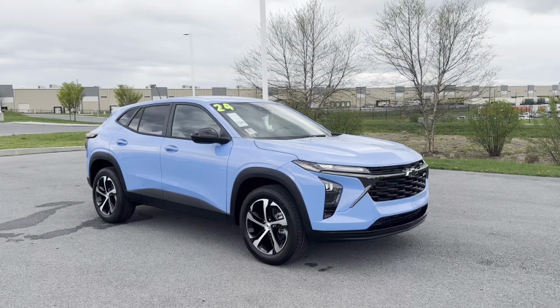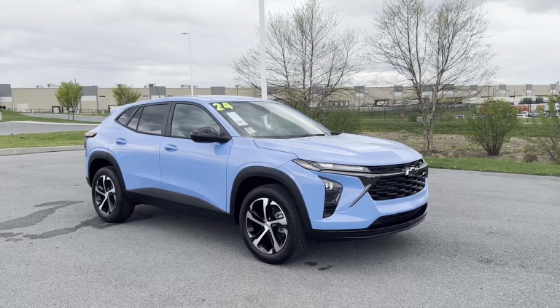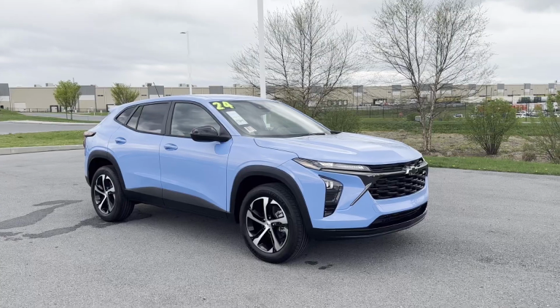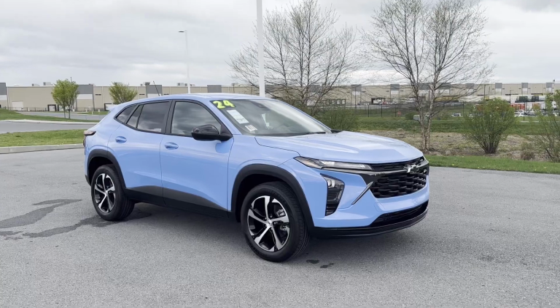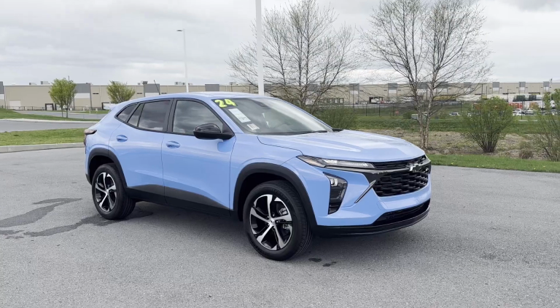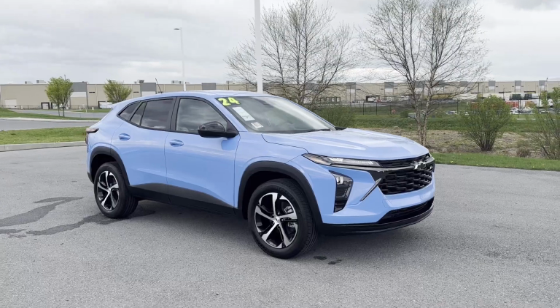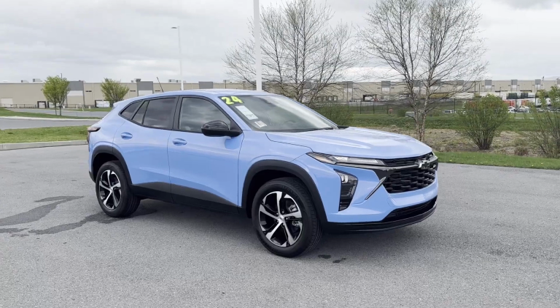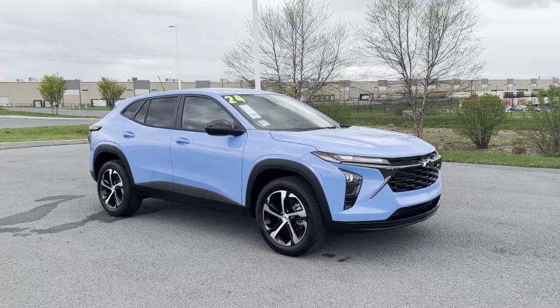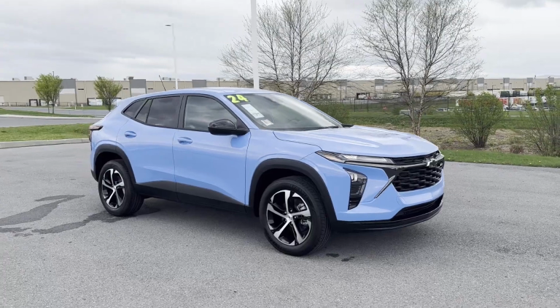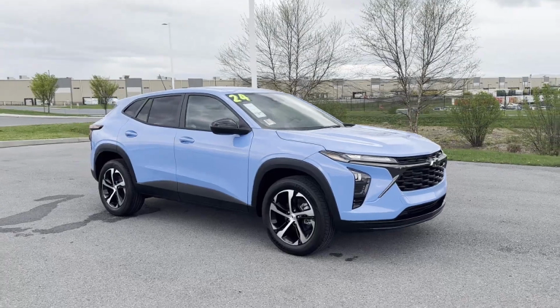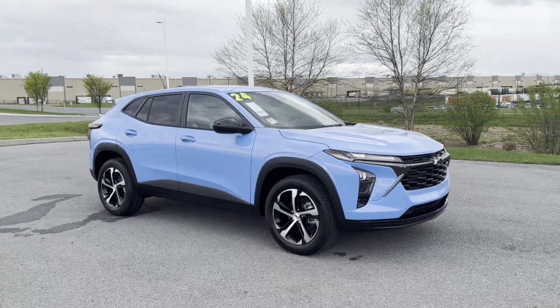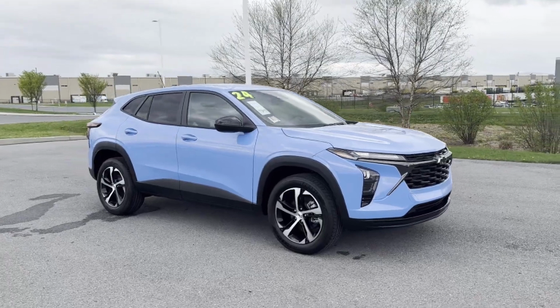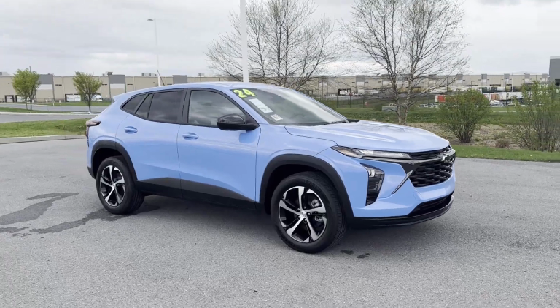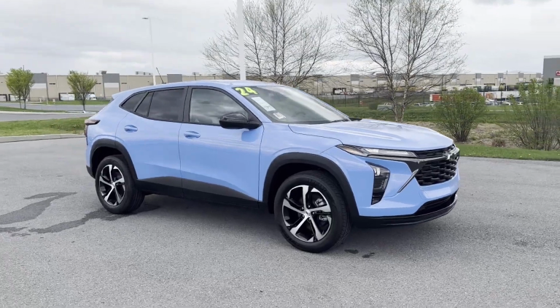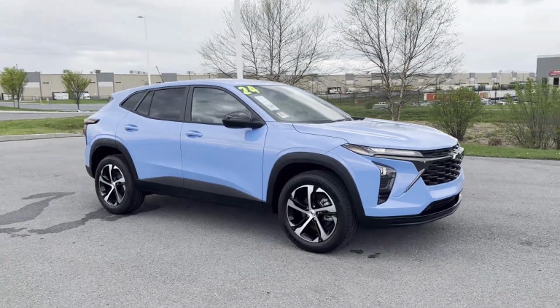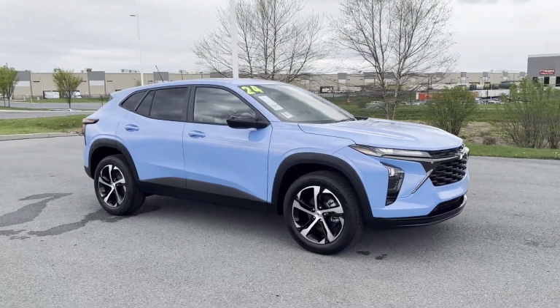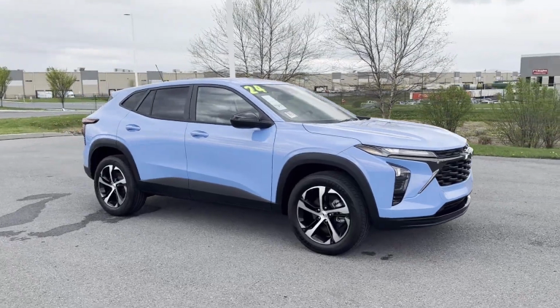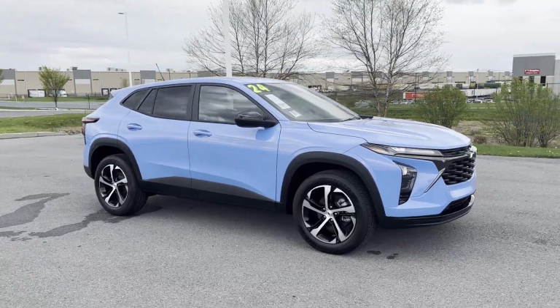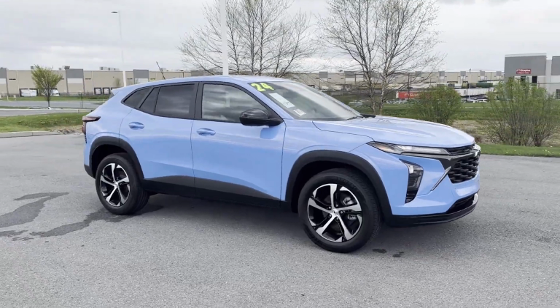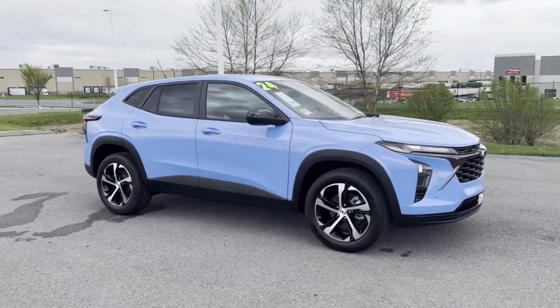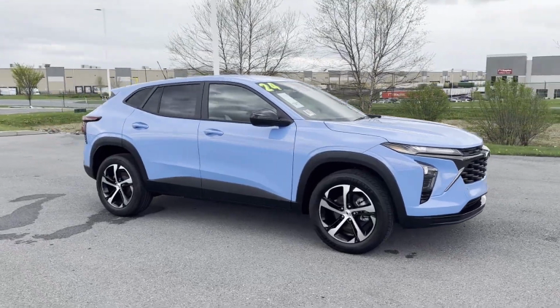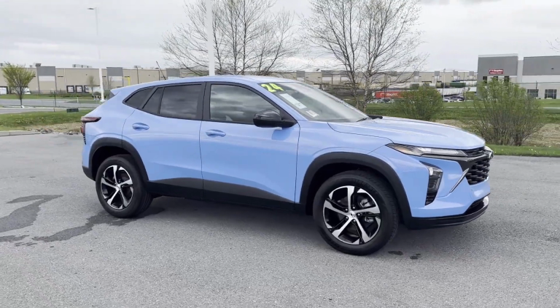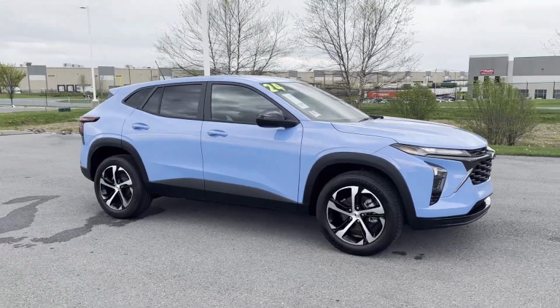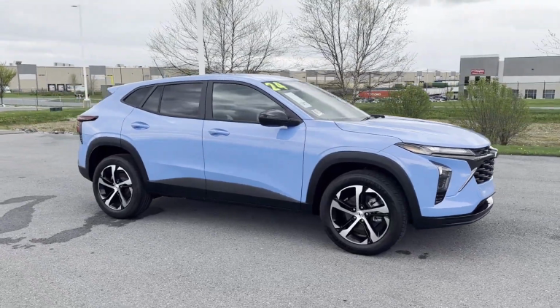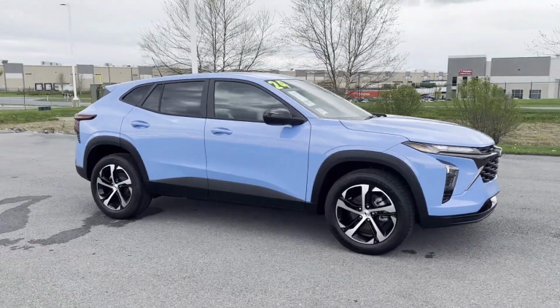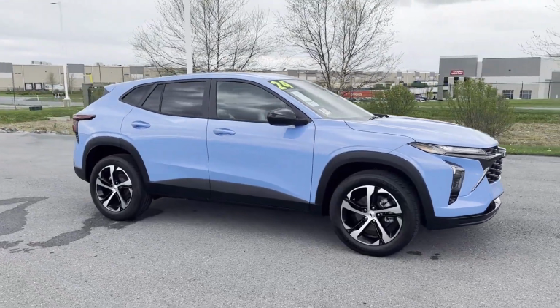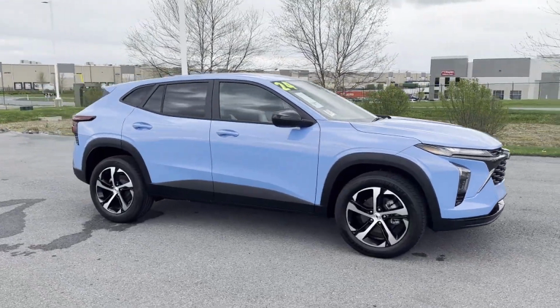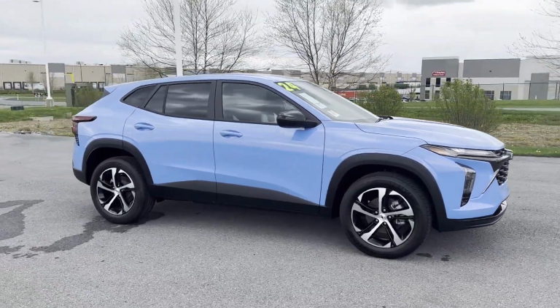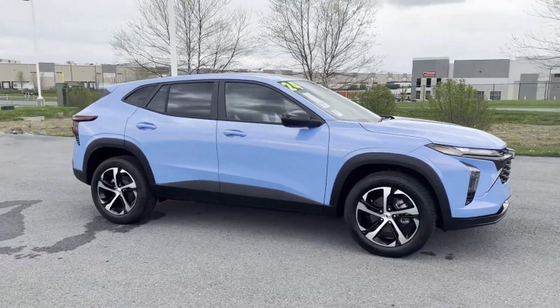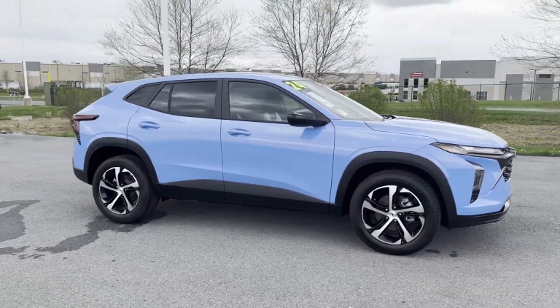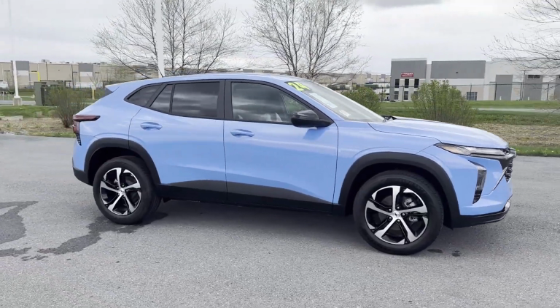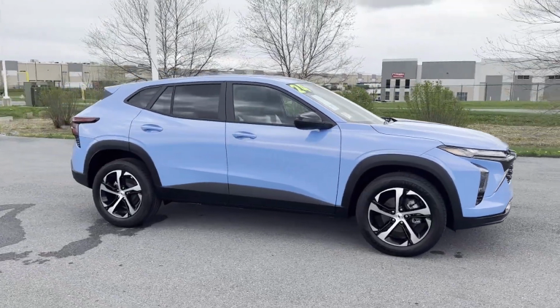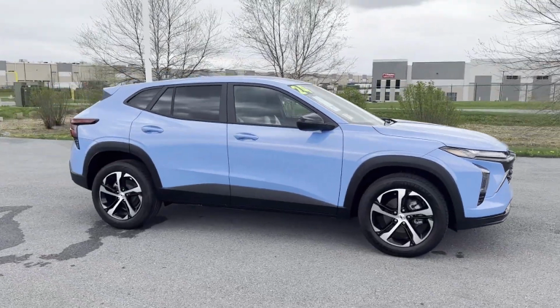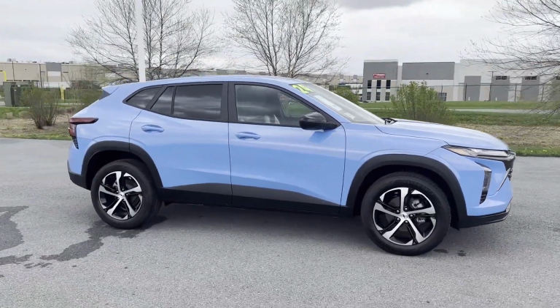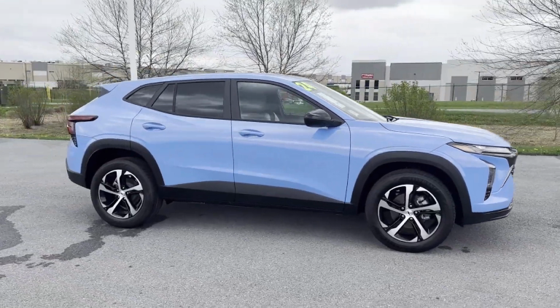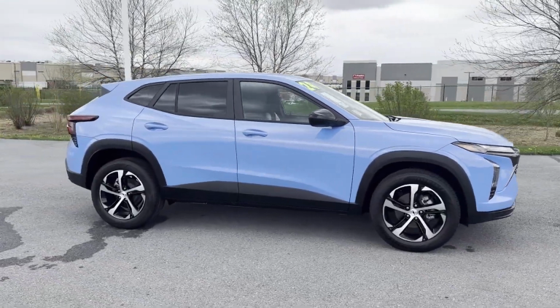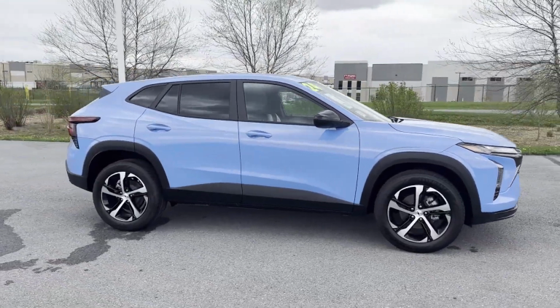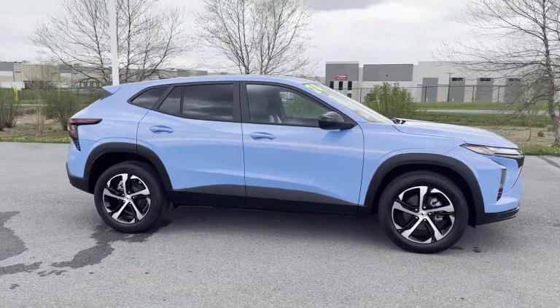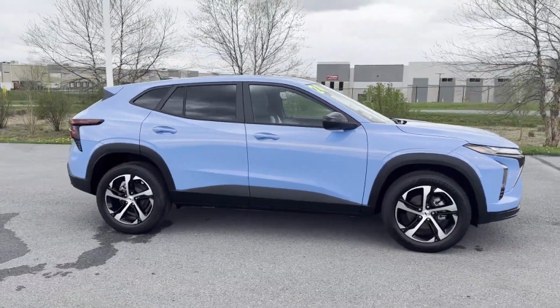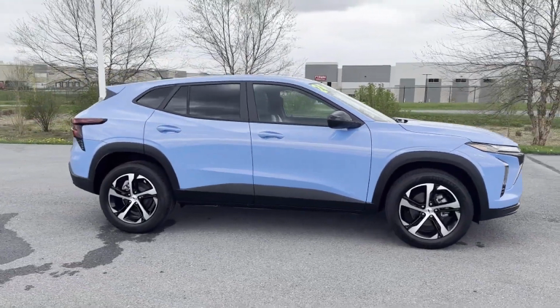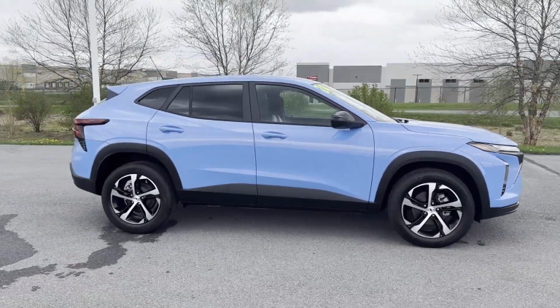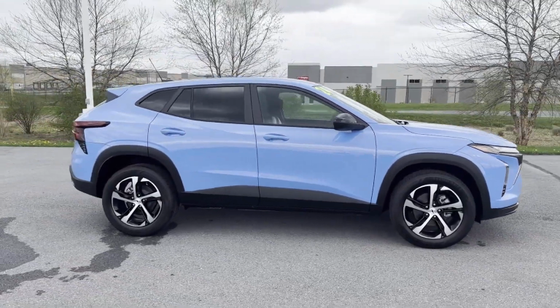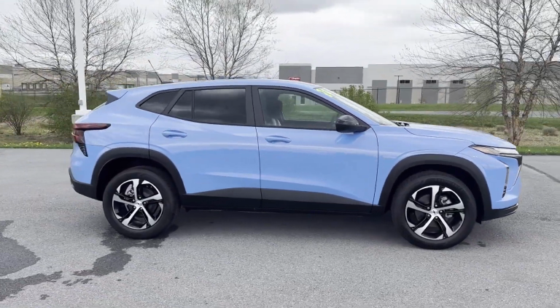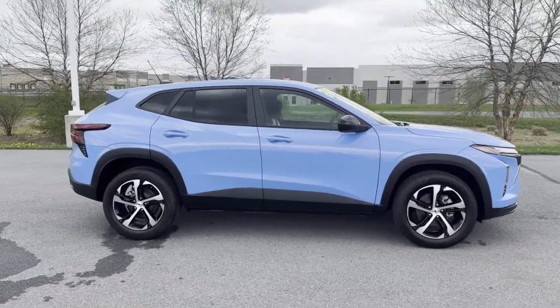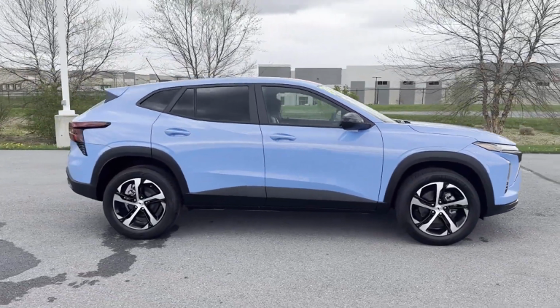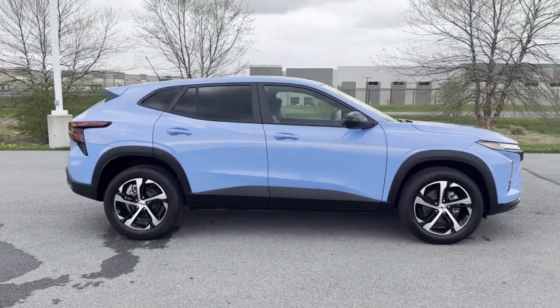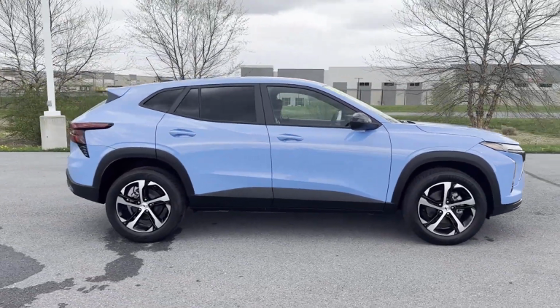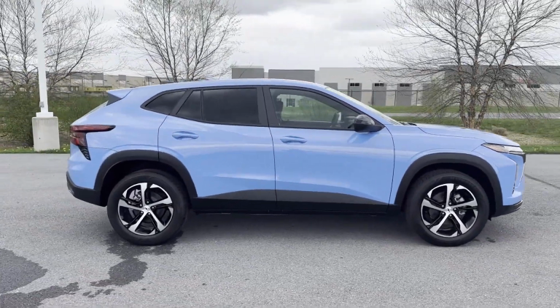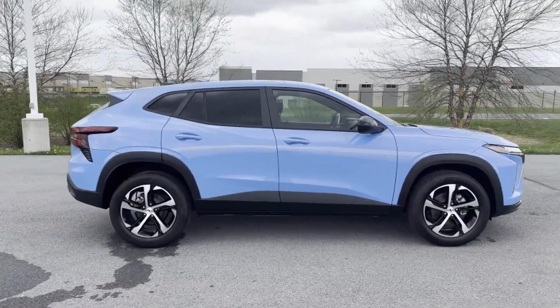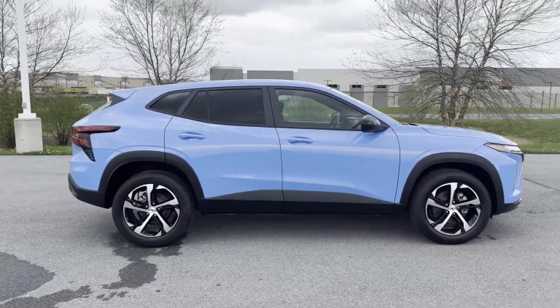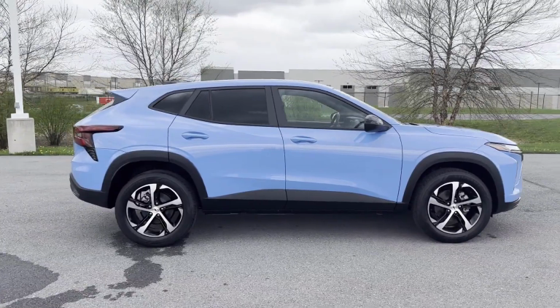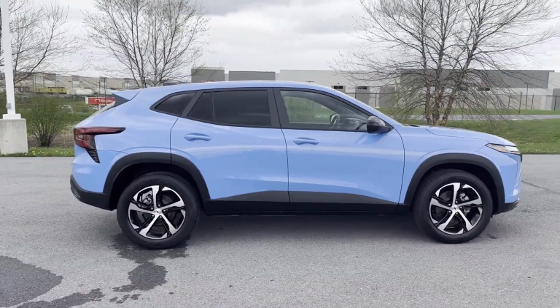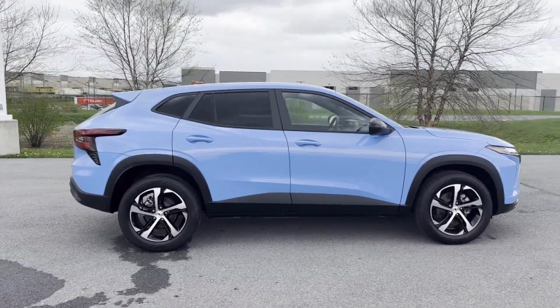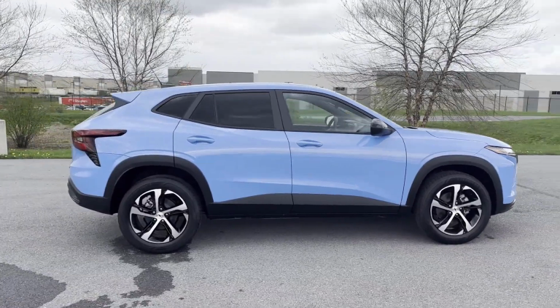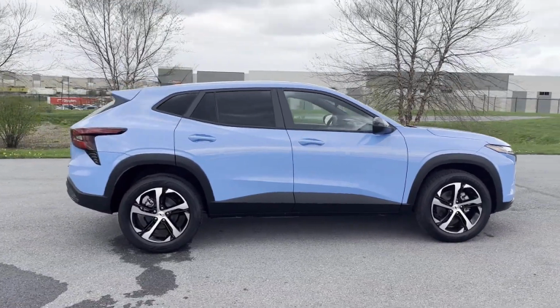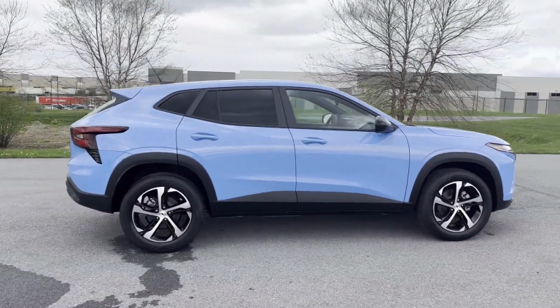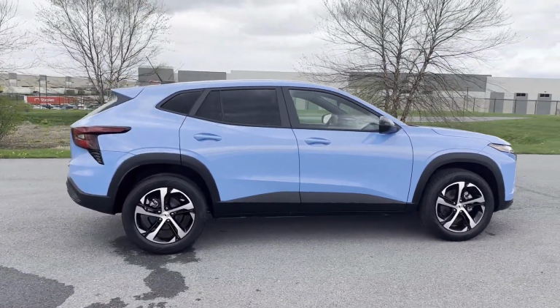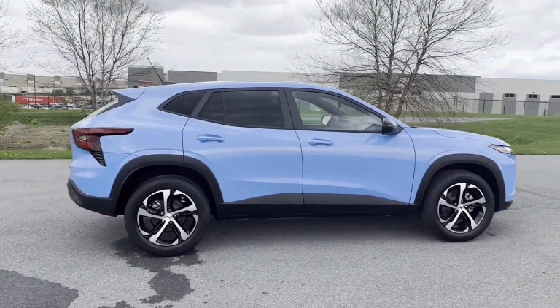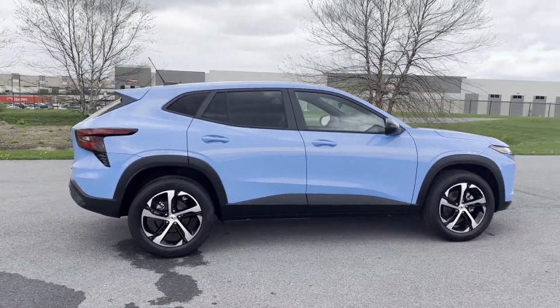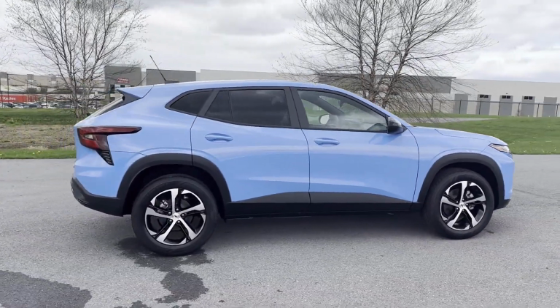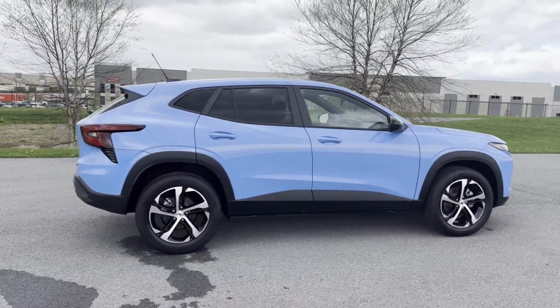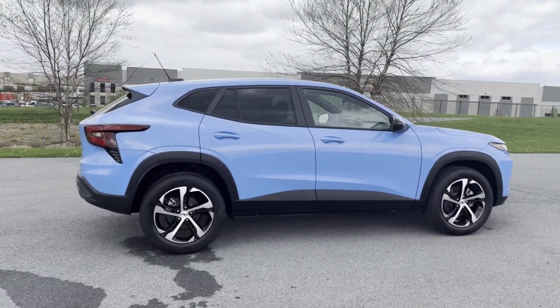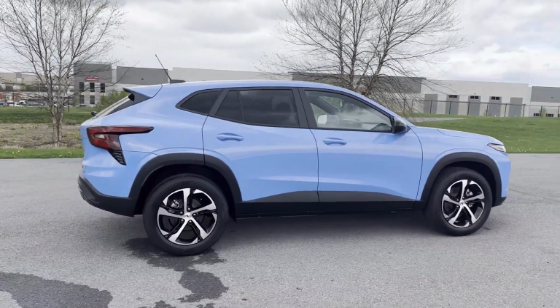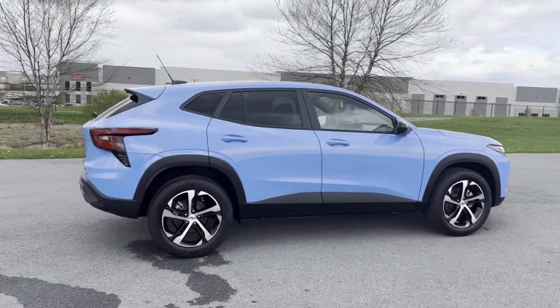2024 Chevrolet Trax. This SUV offers space as well as power and performance.